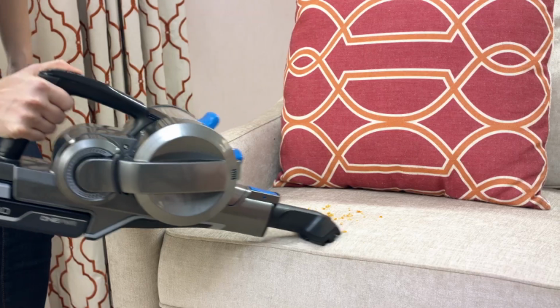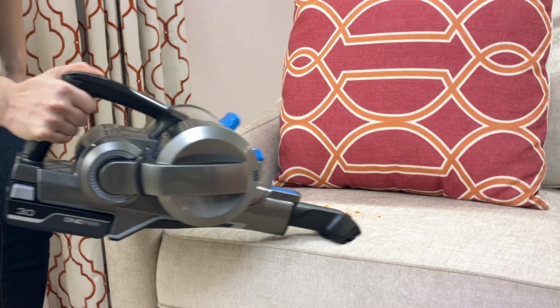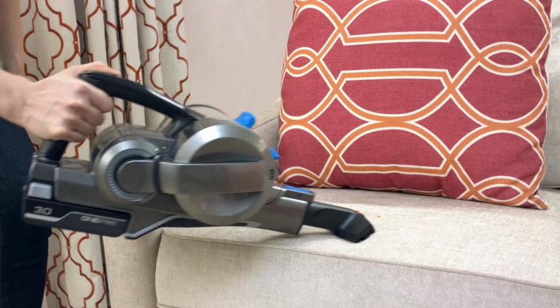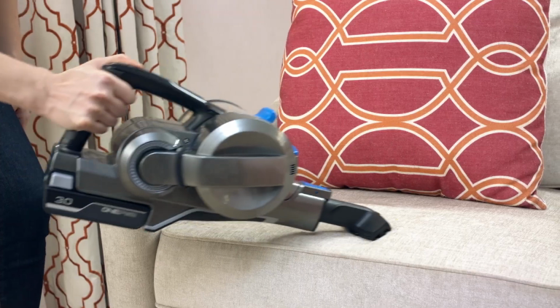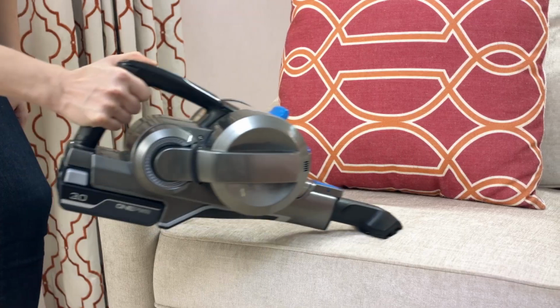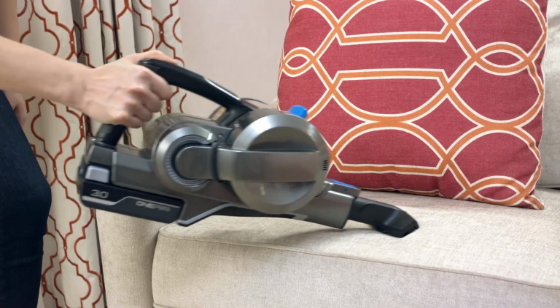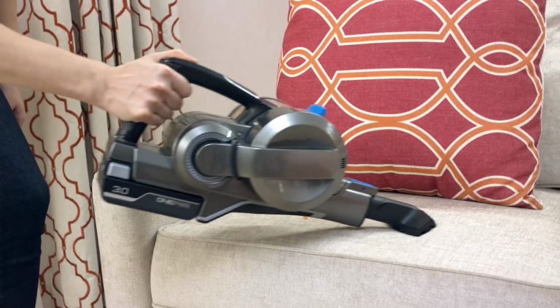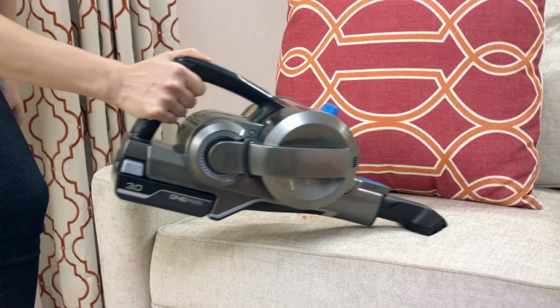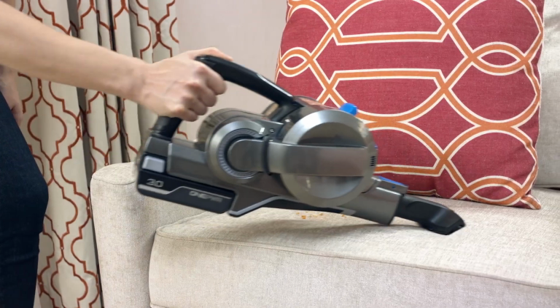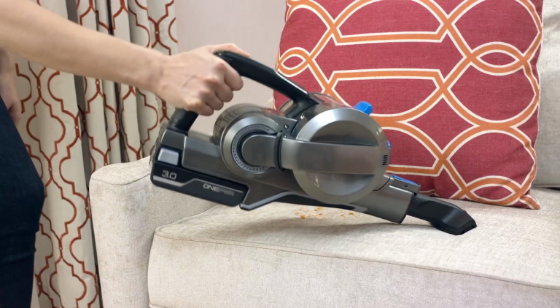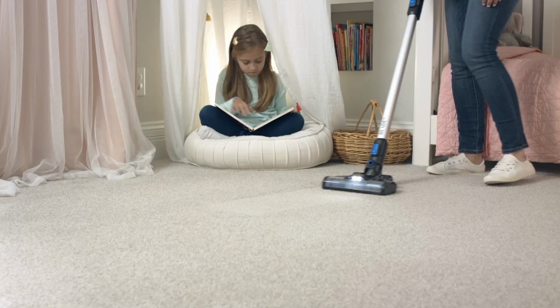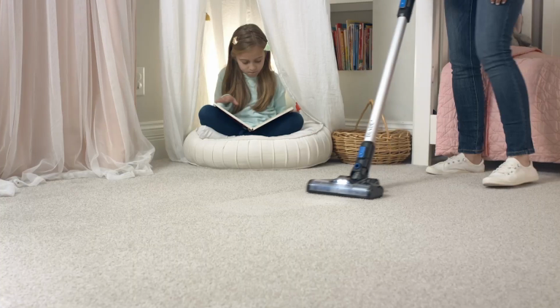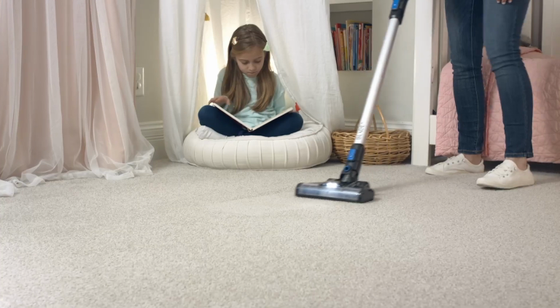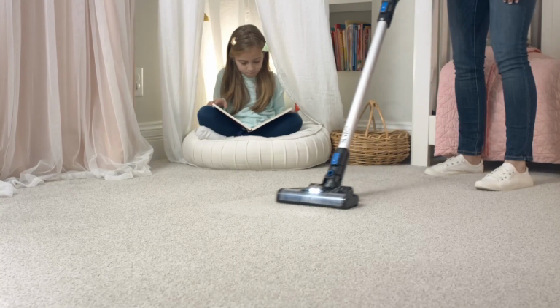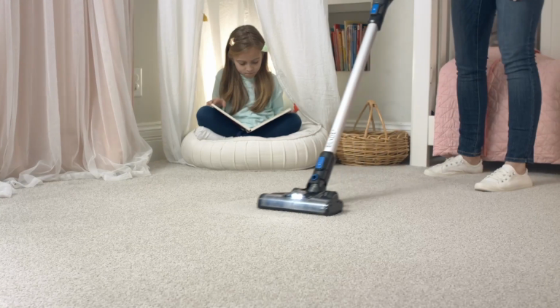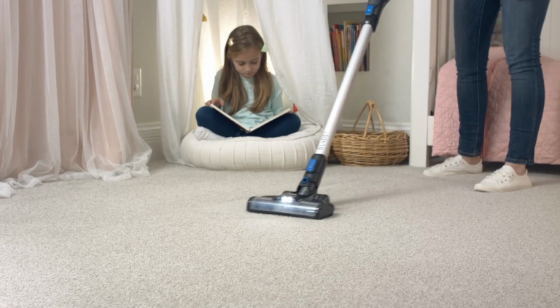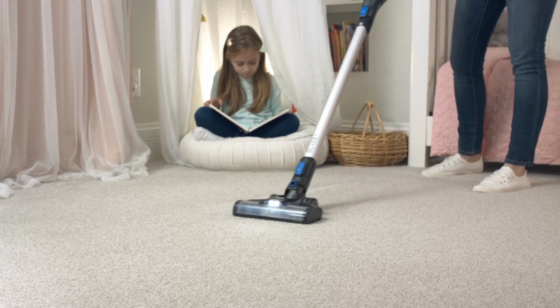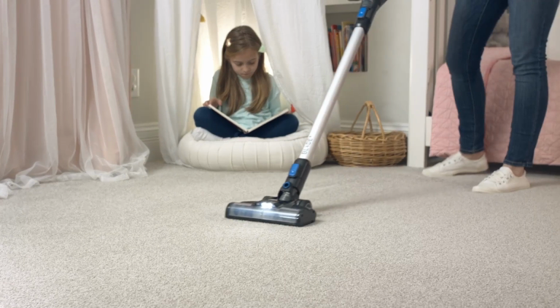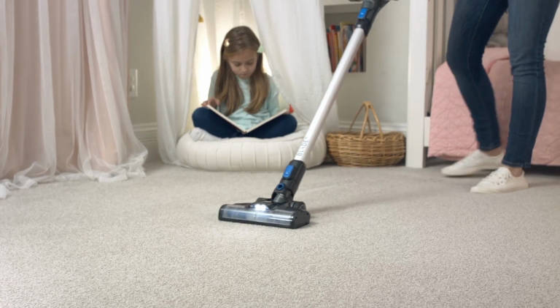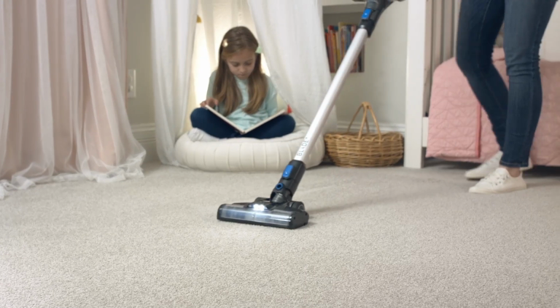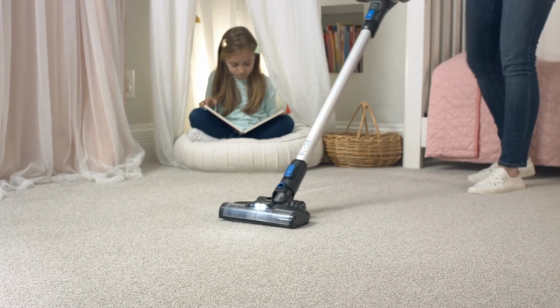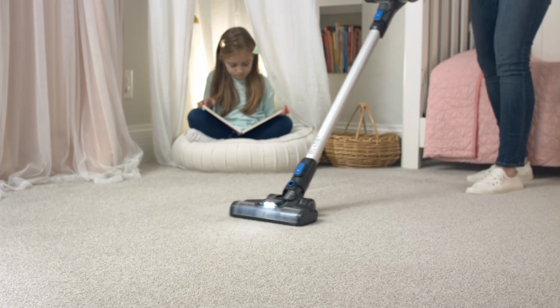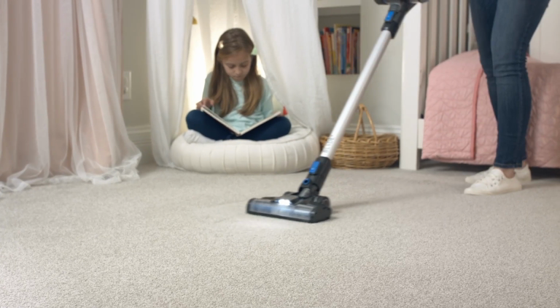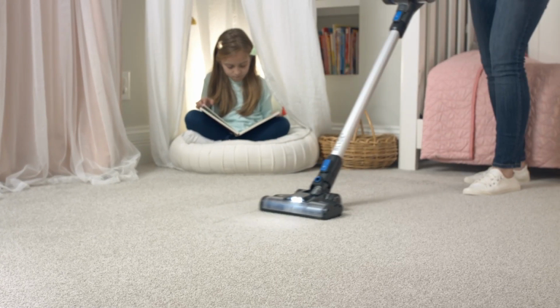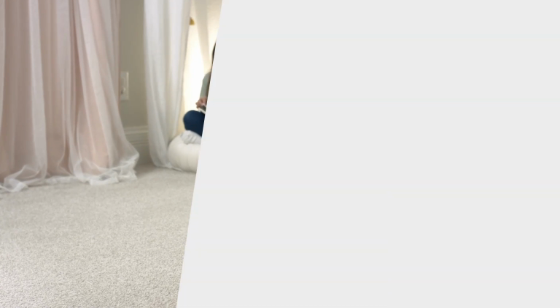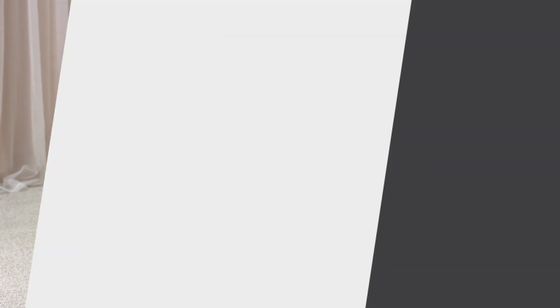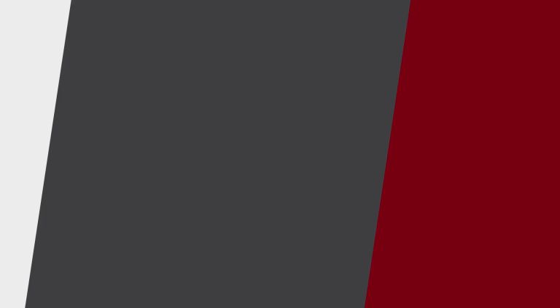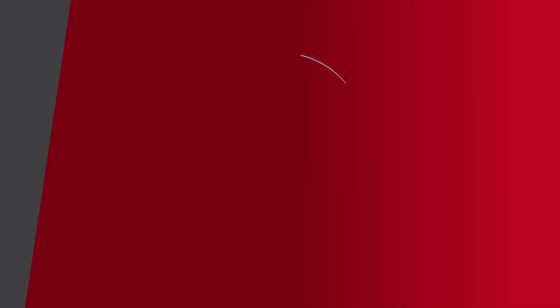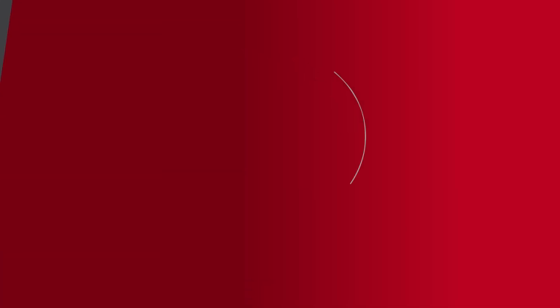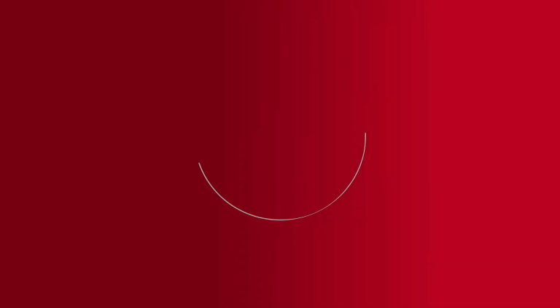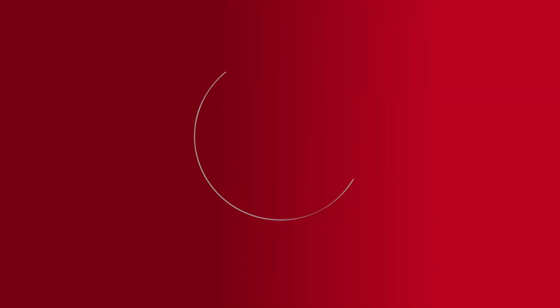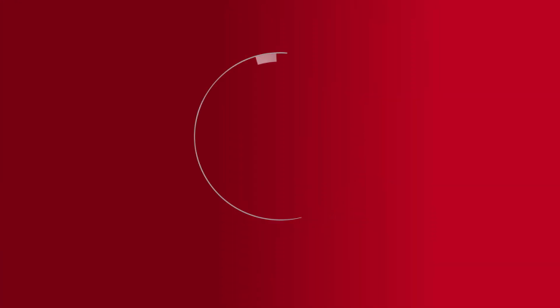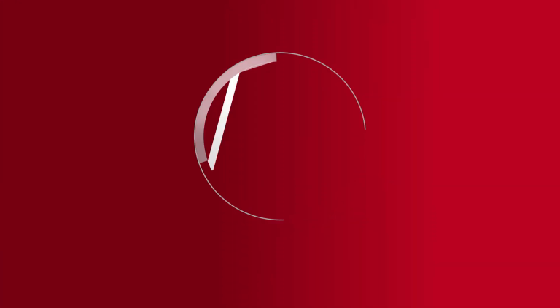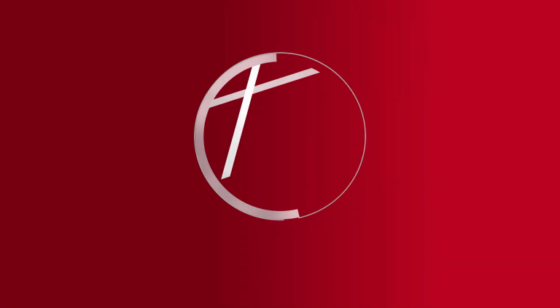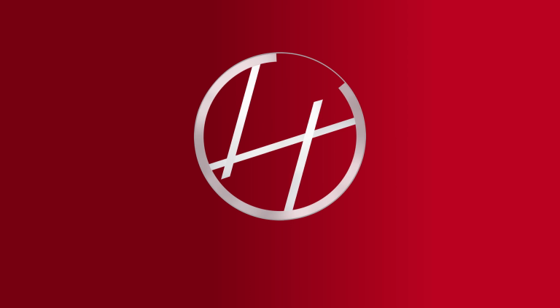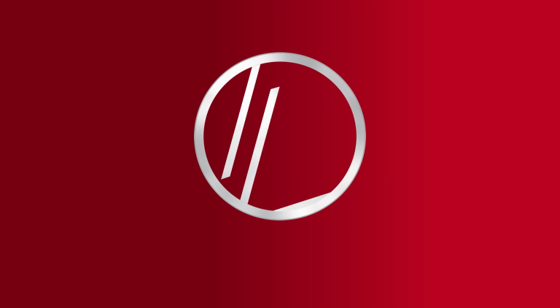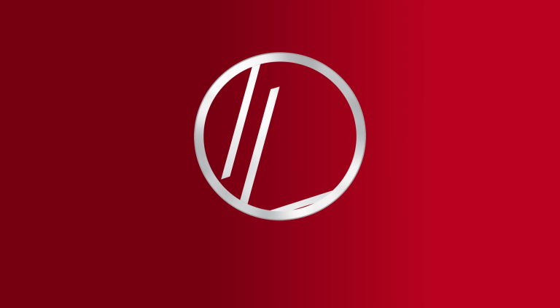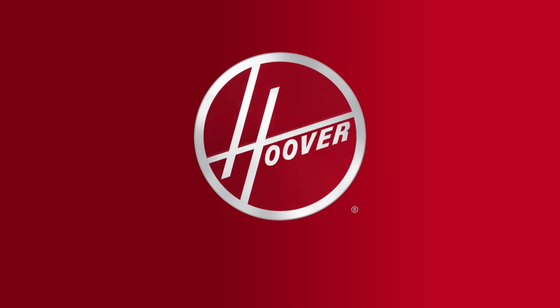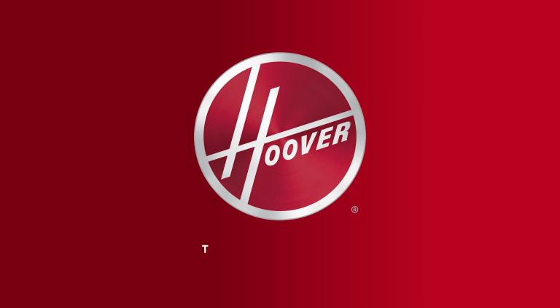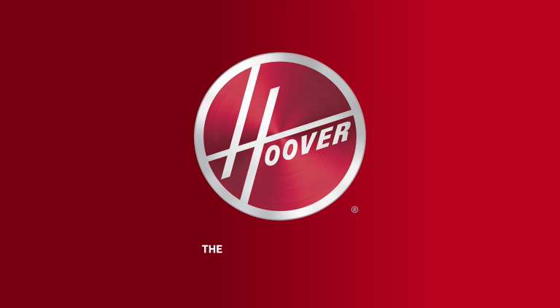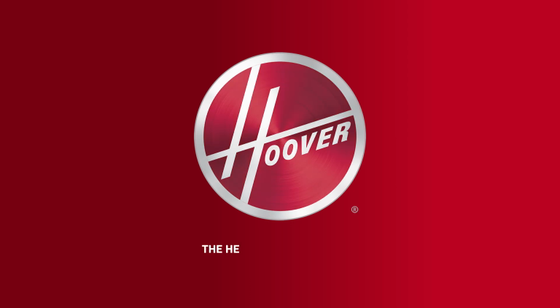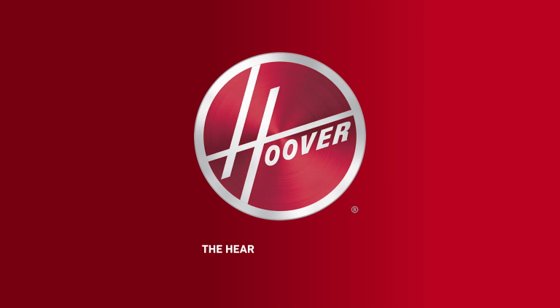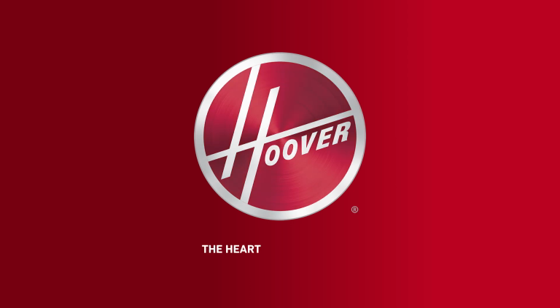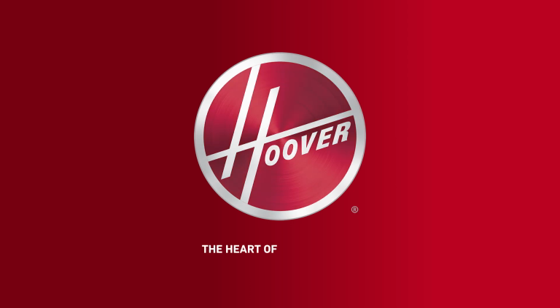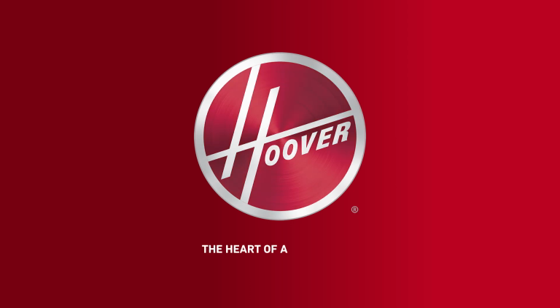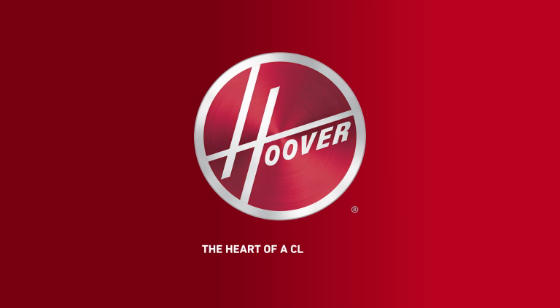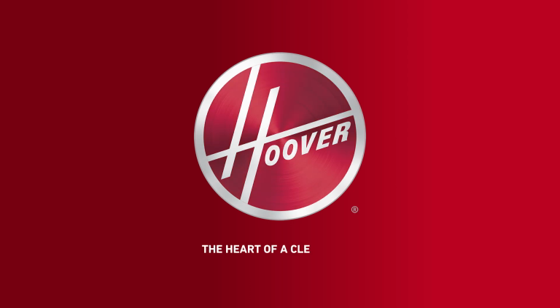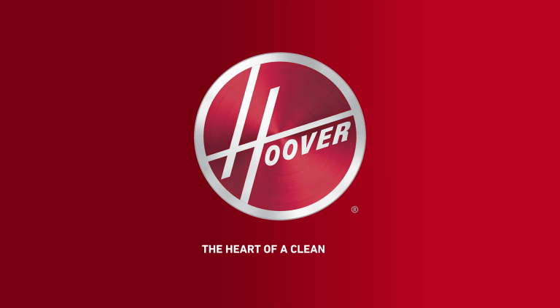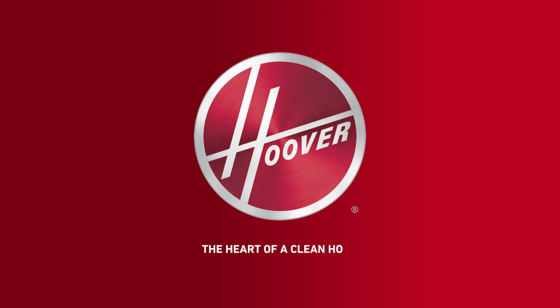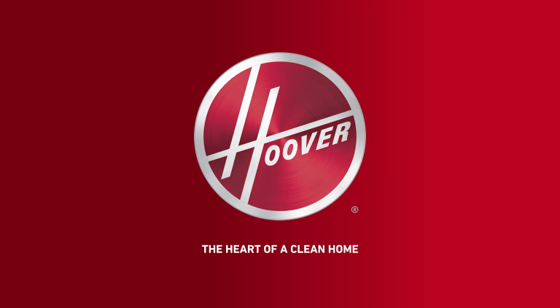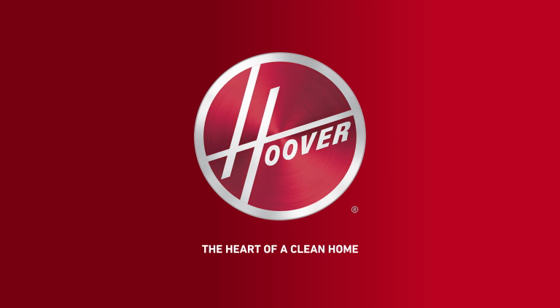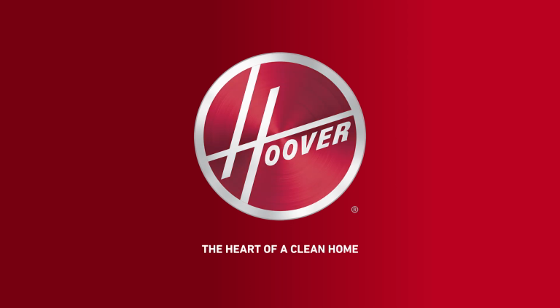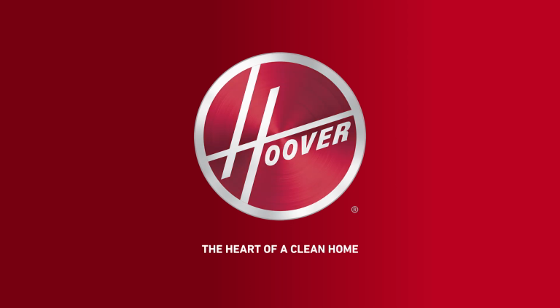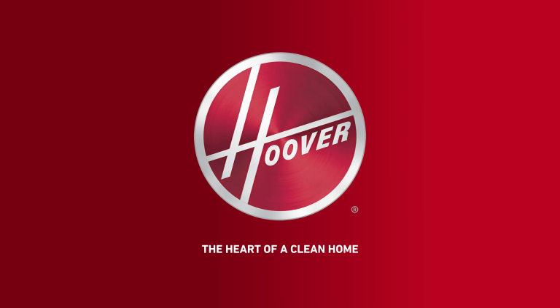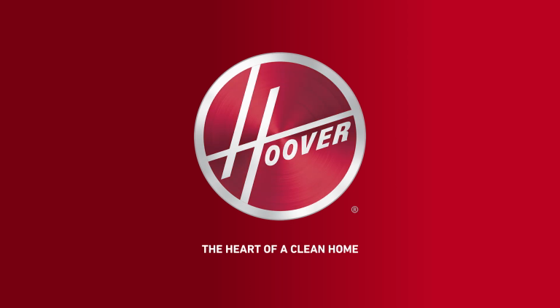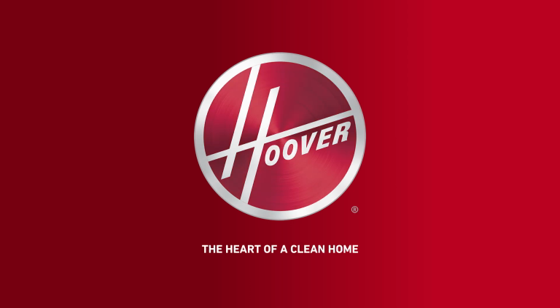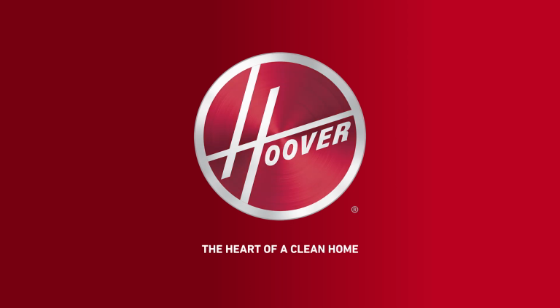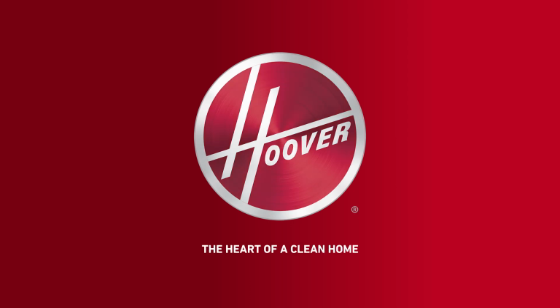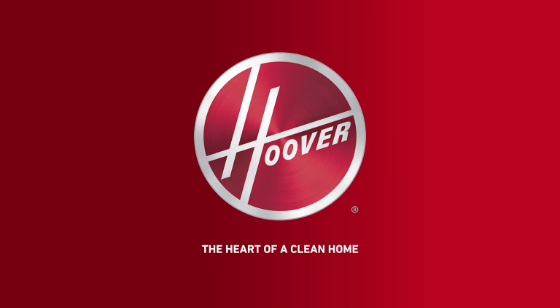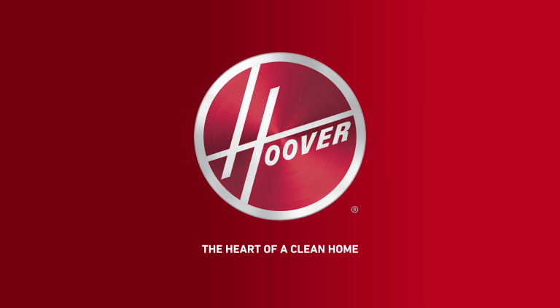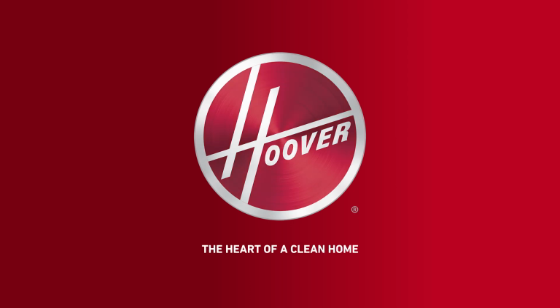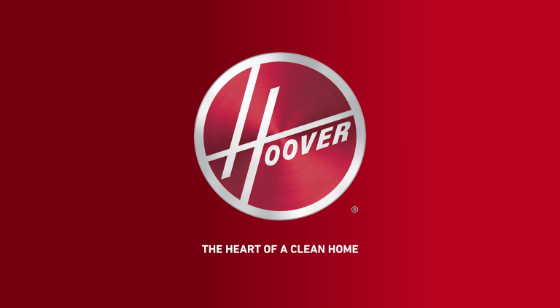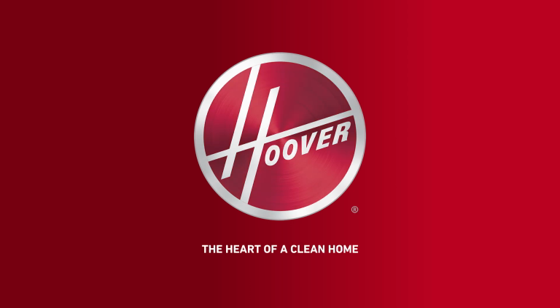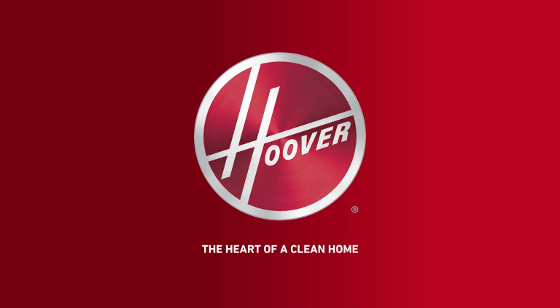Clean longer and go farther with the Hoover OnePower Blade Cordless Stick Vacuum — the powerhouse in cord-free cleaning.